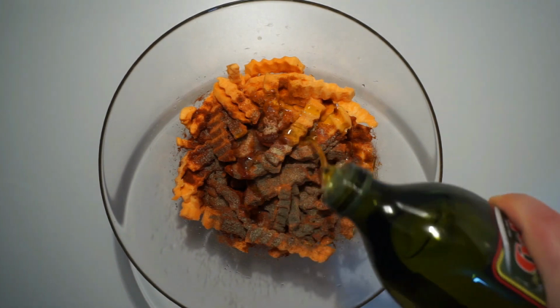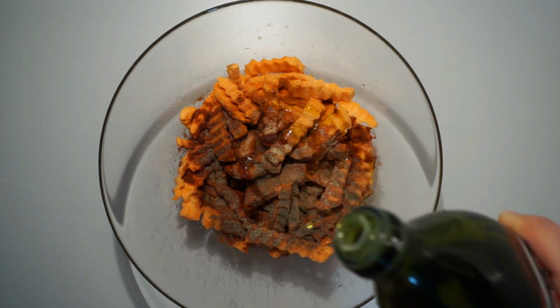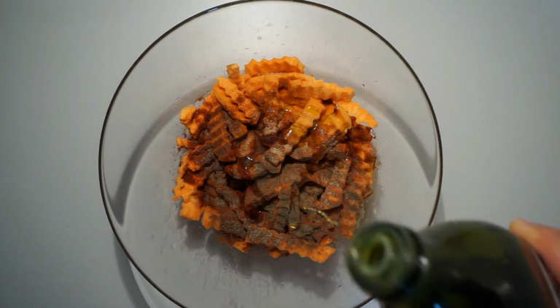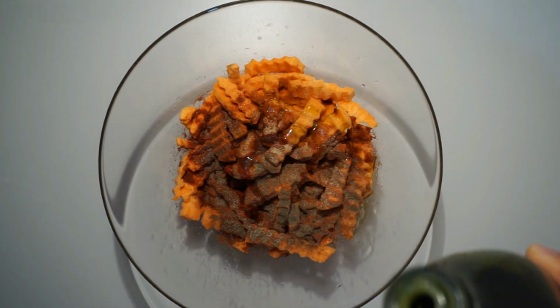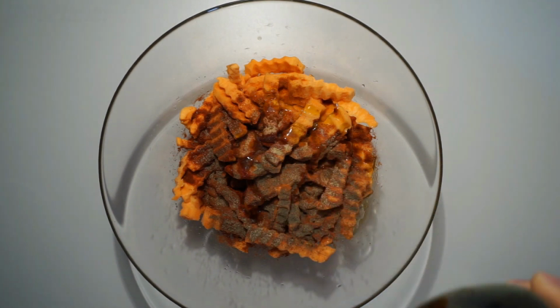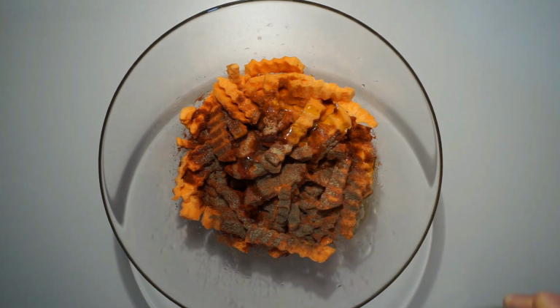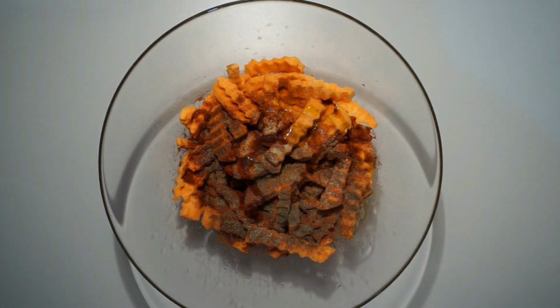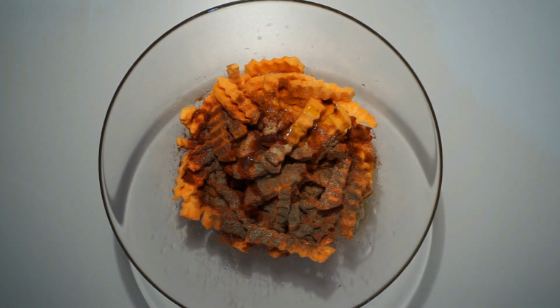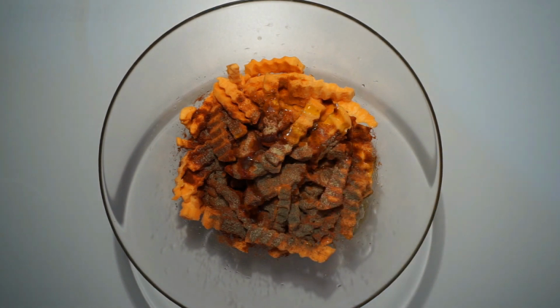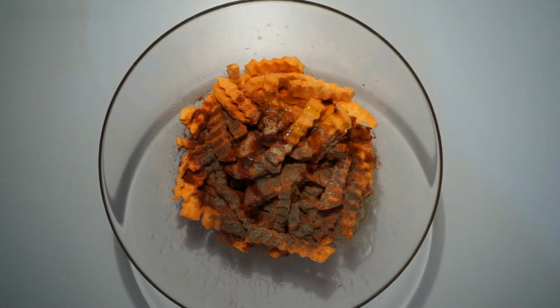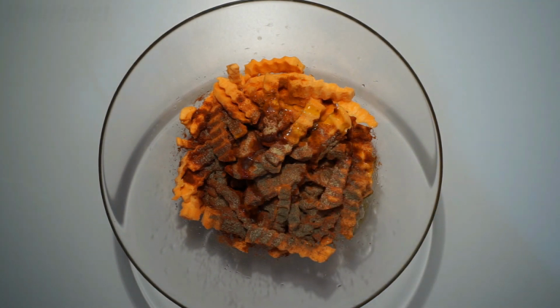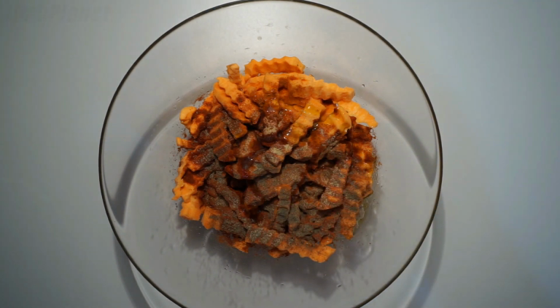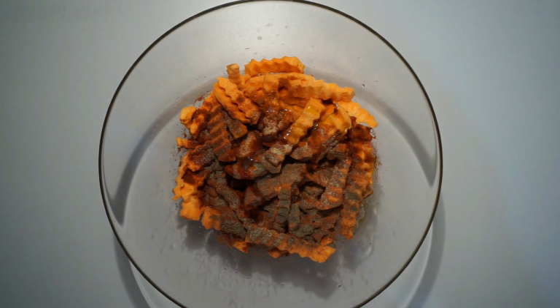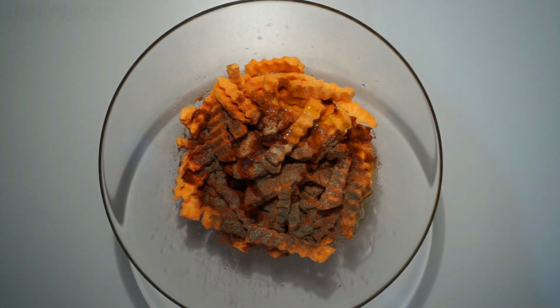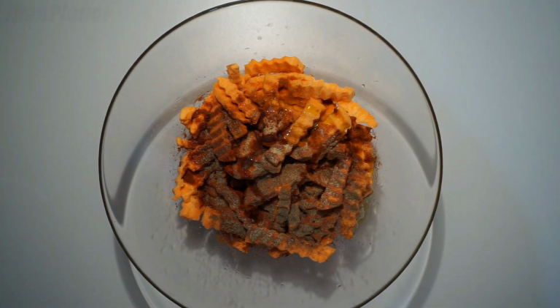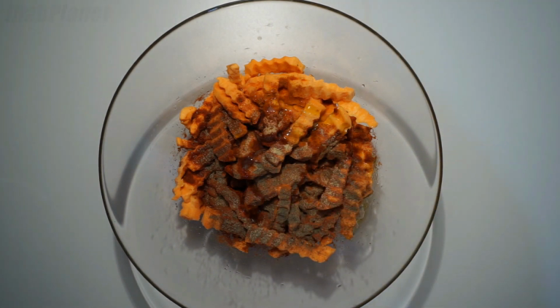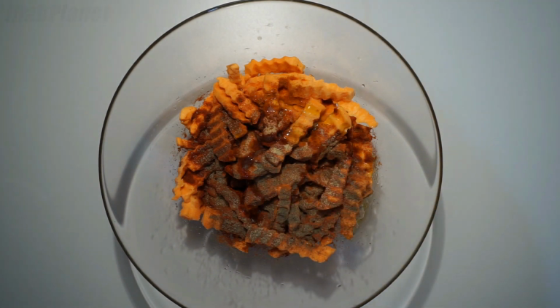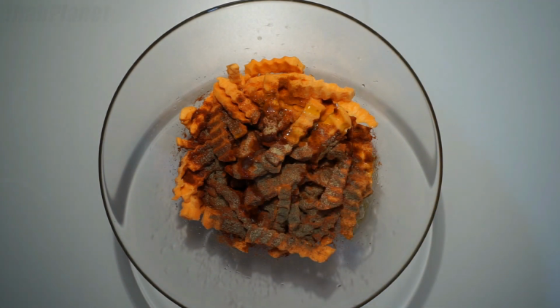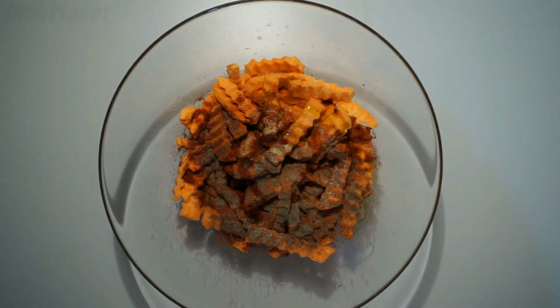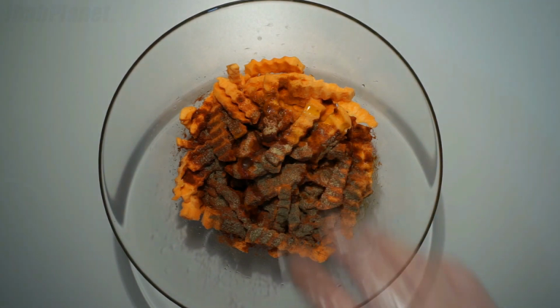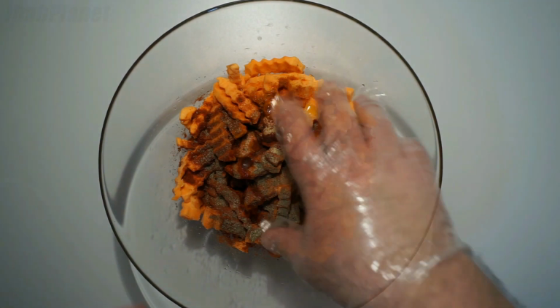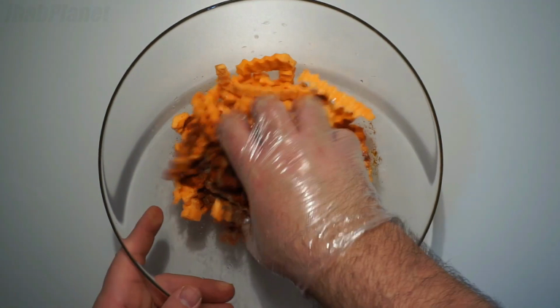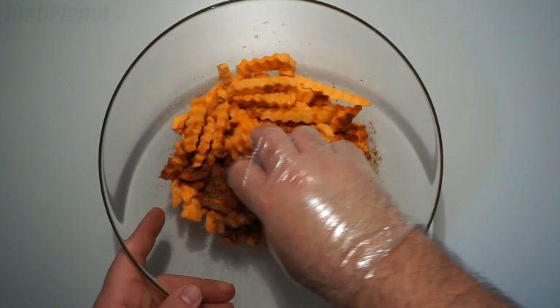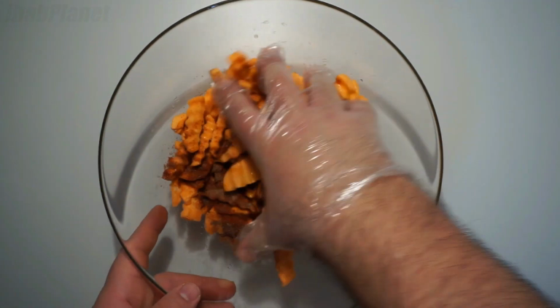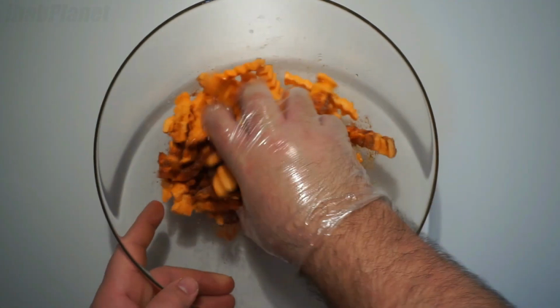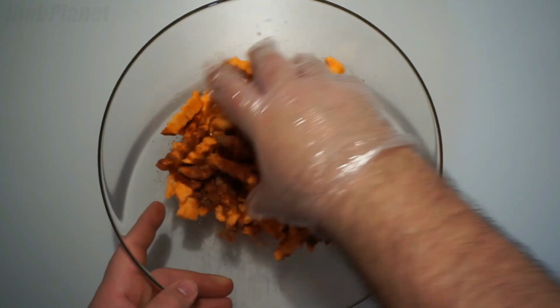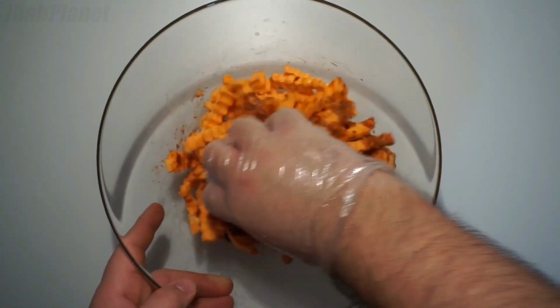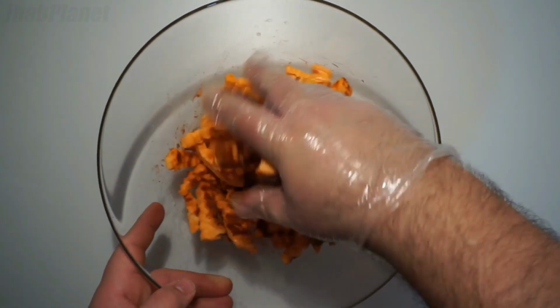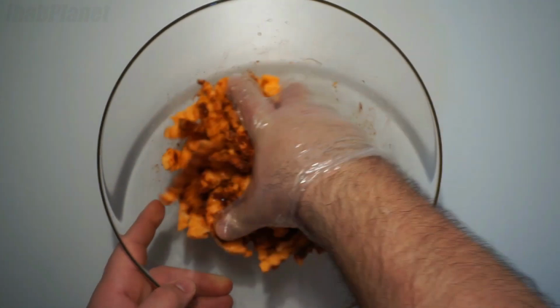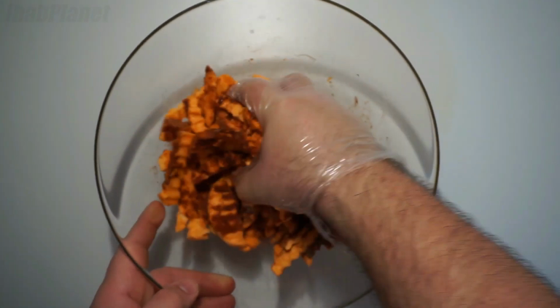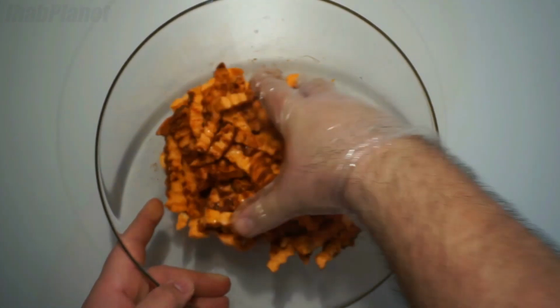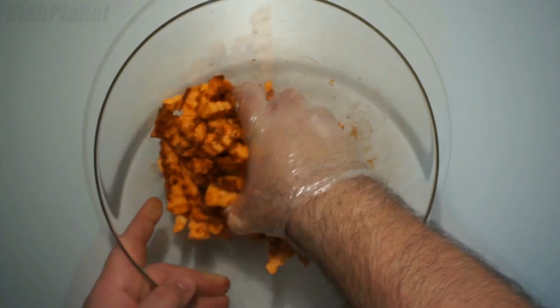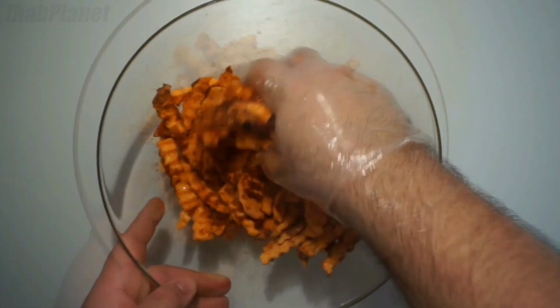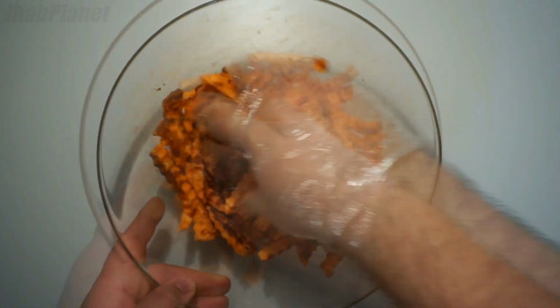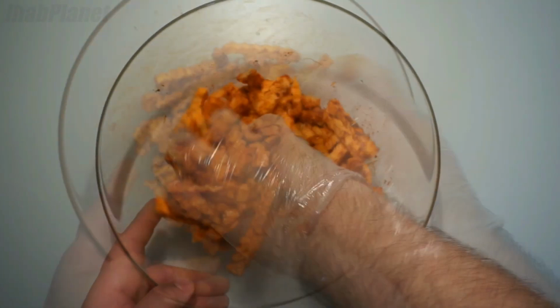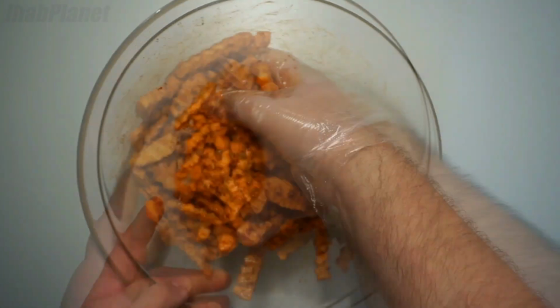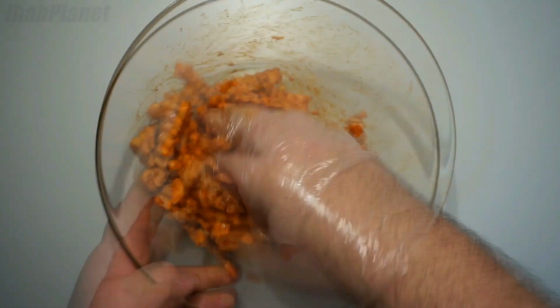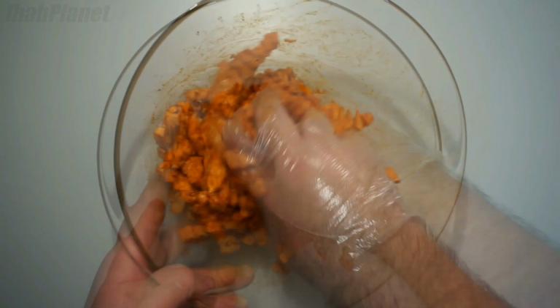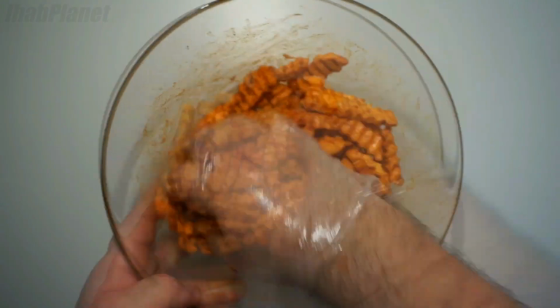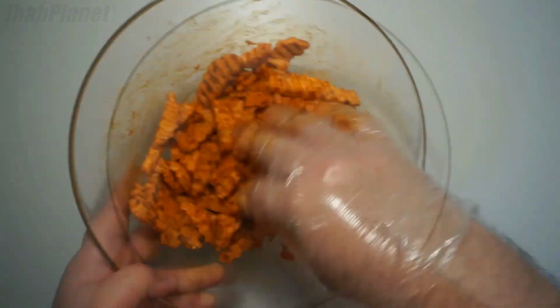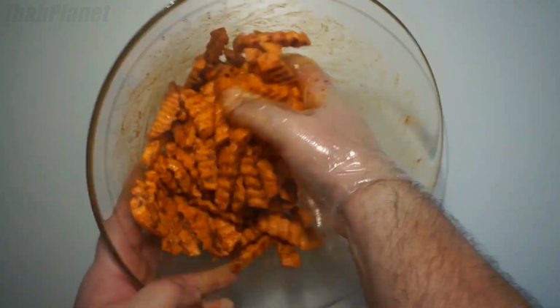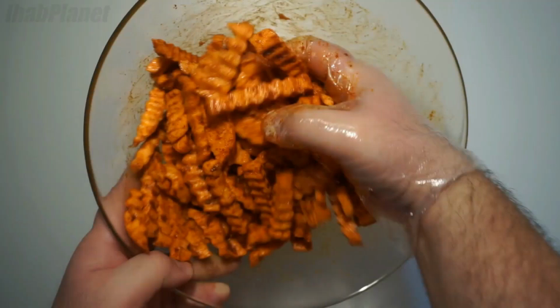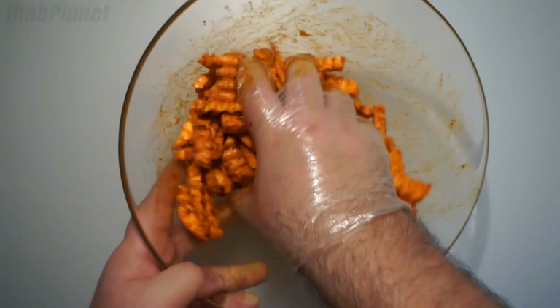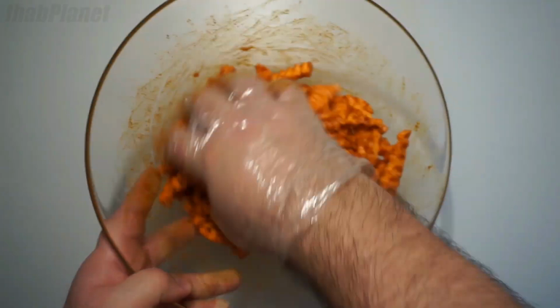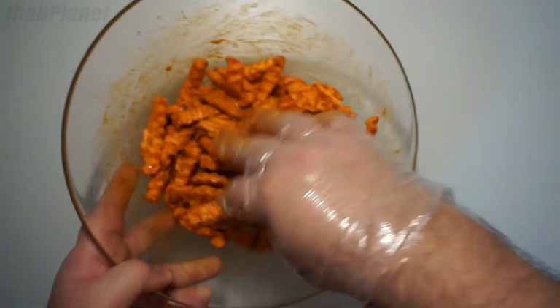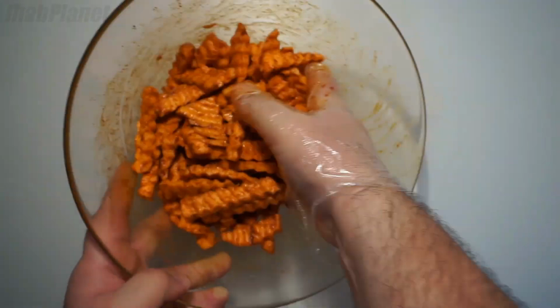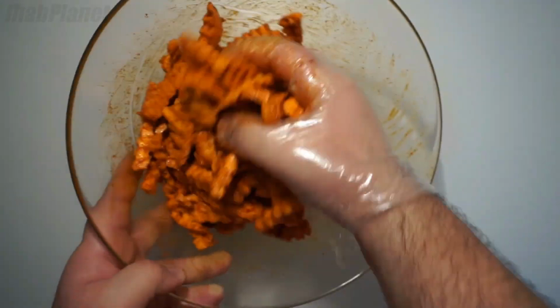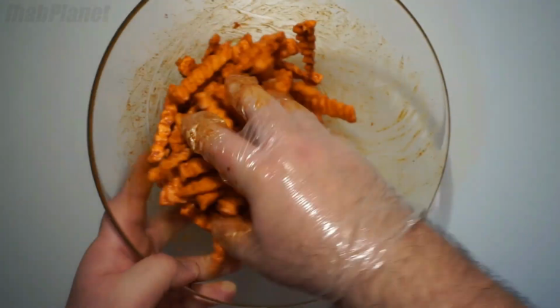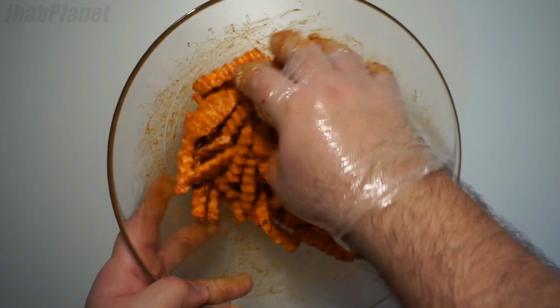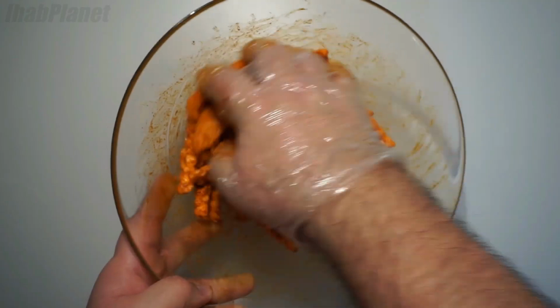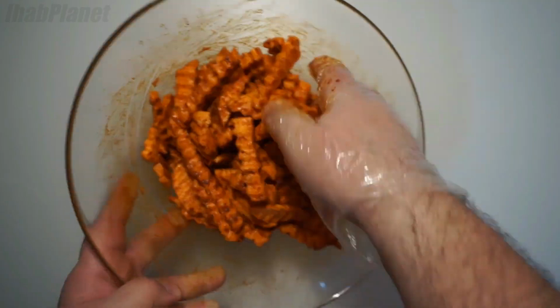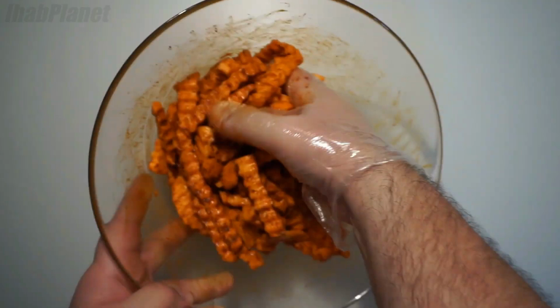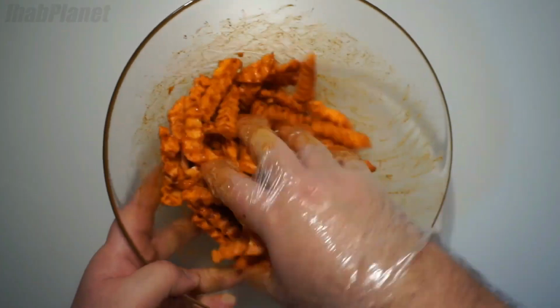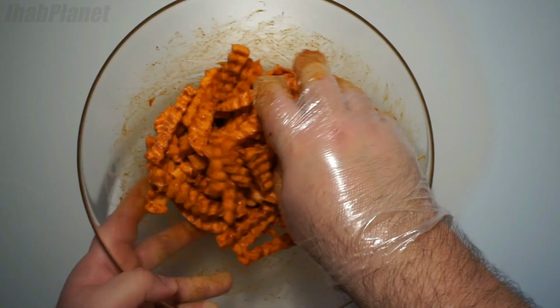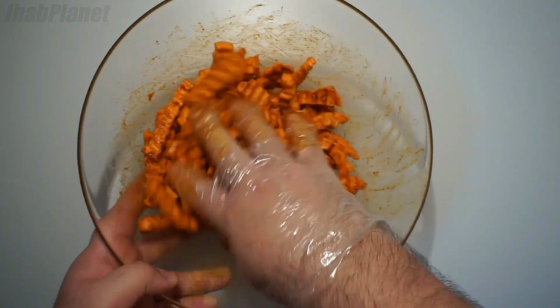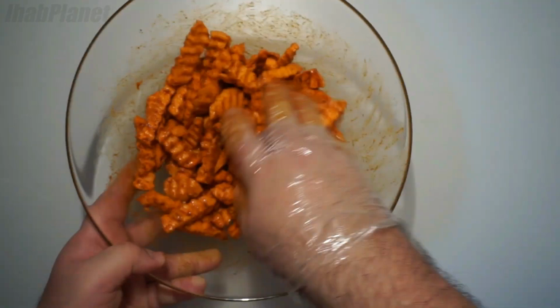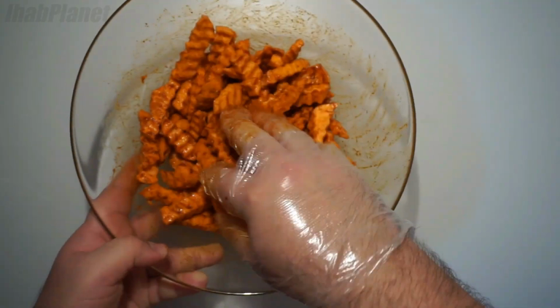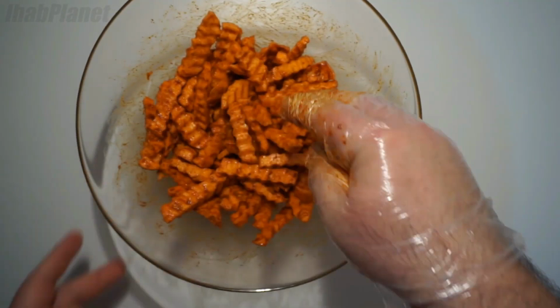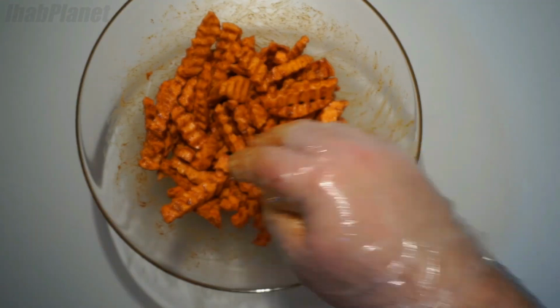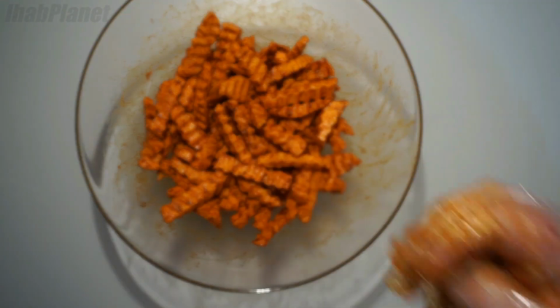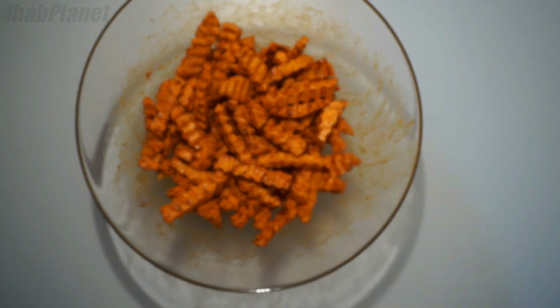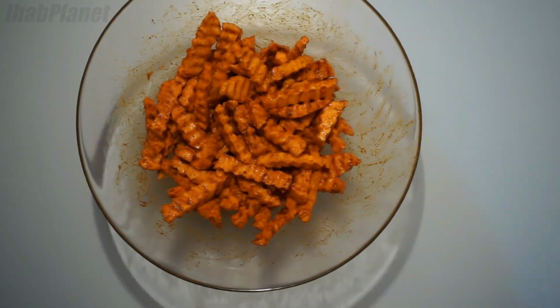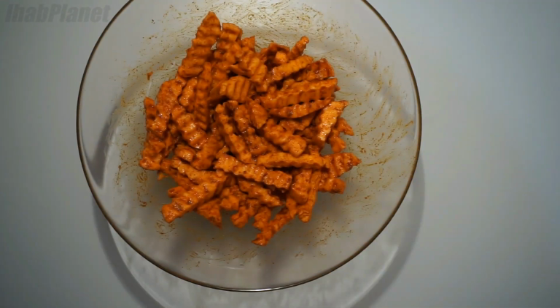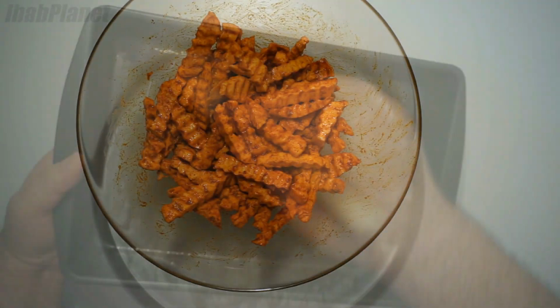Get it all mixed up. You want to make sure that every single sweet potato fry has some oil on it. That's gonna help the spices stick to it.